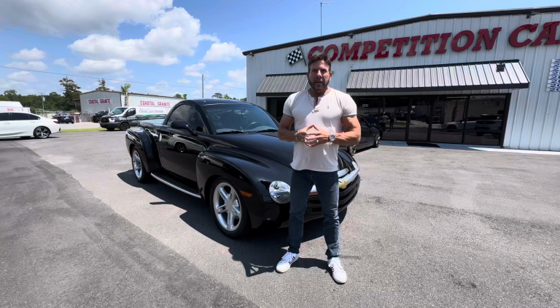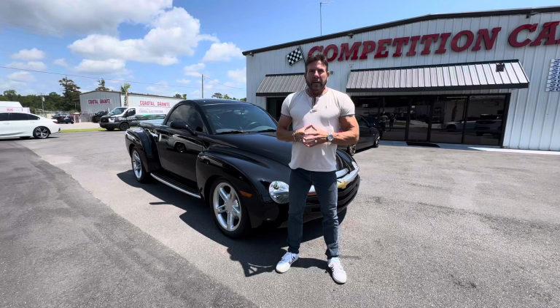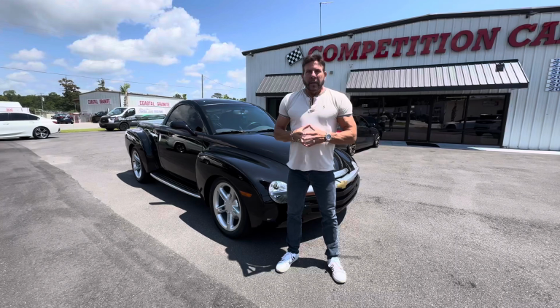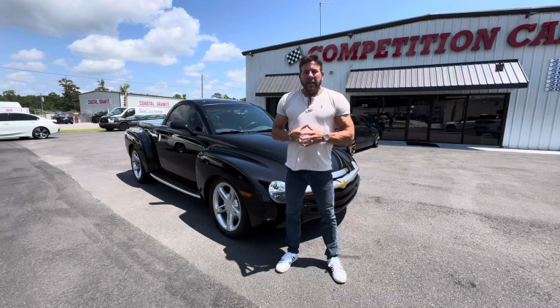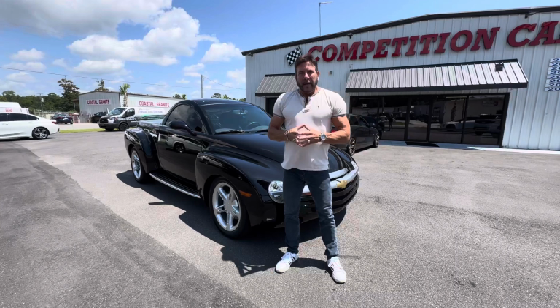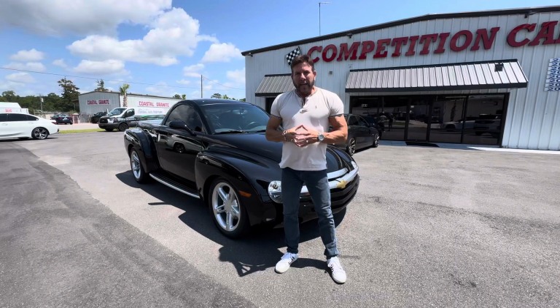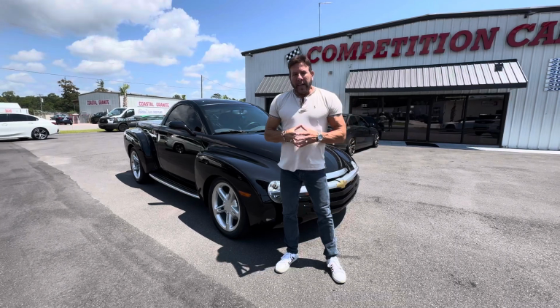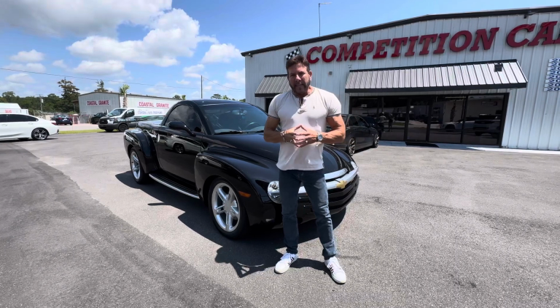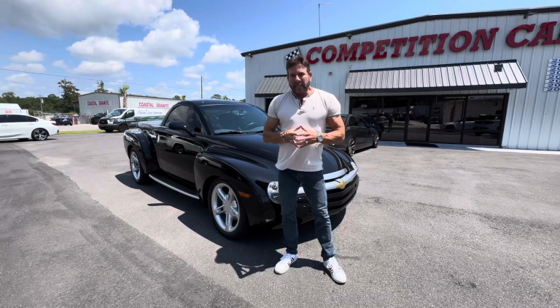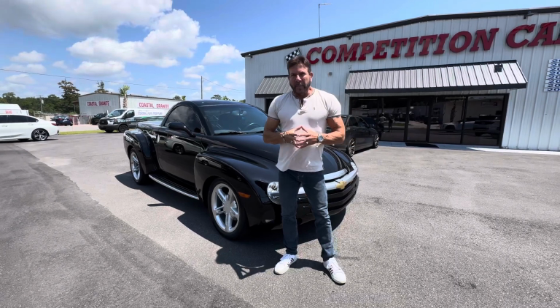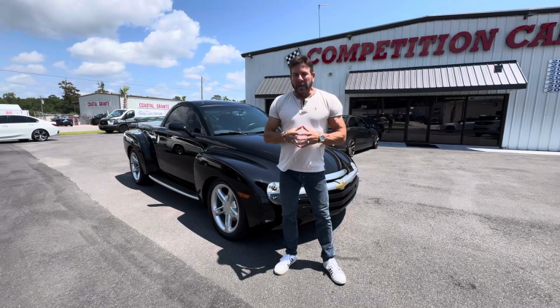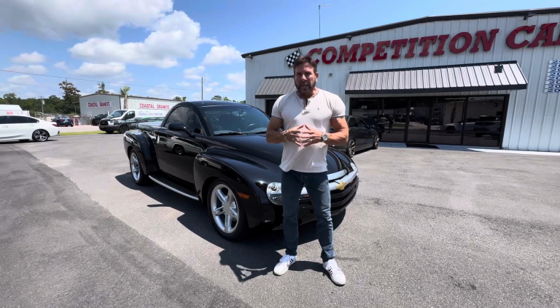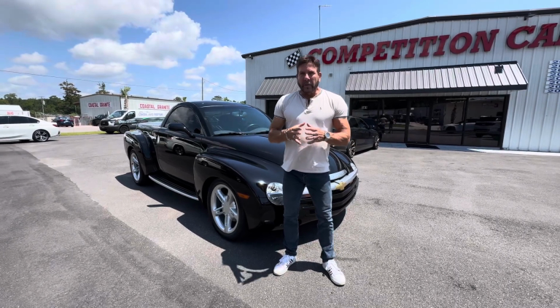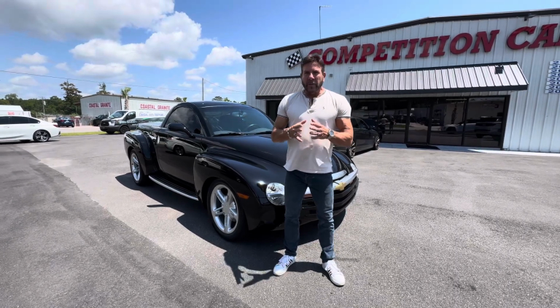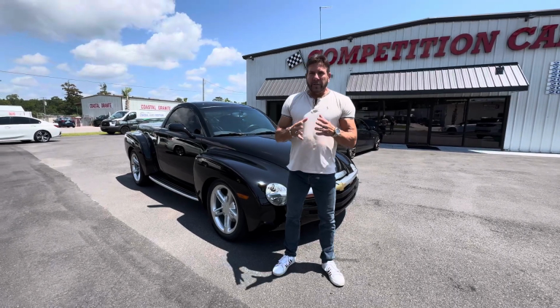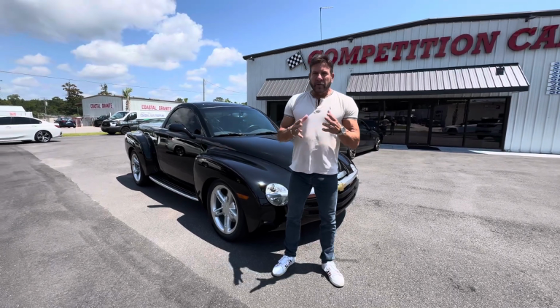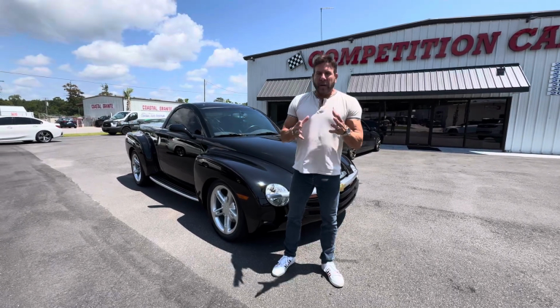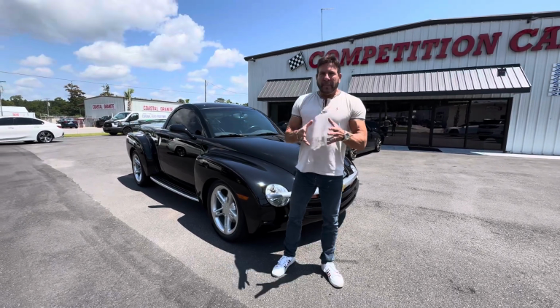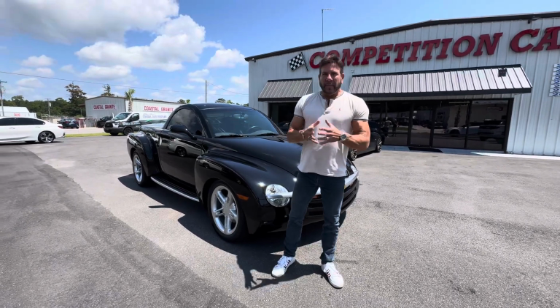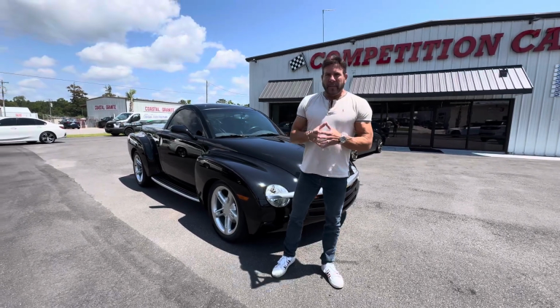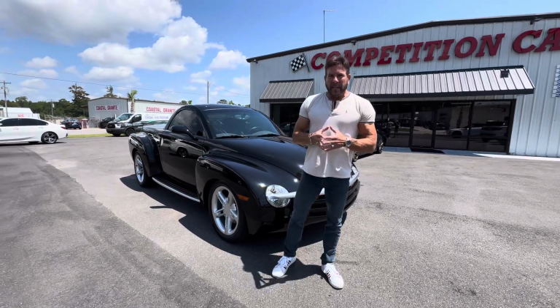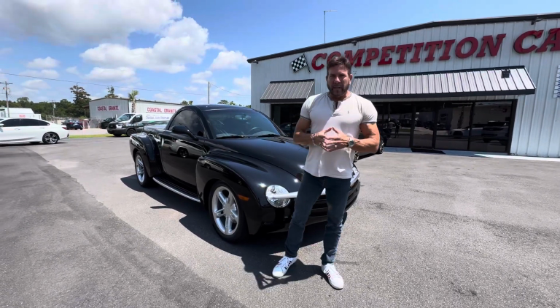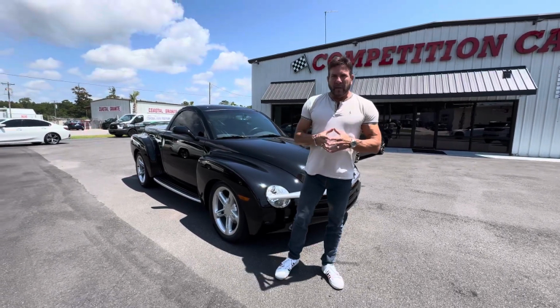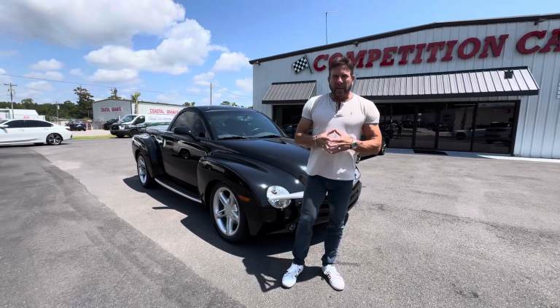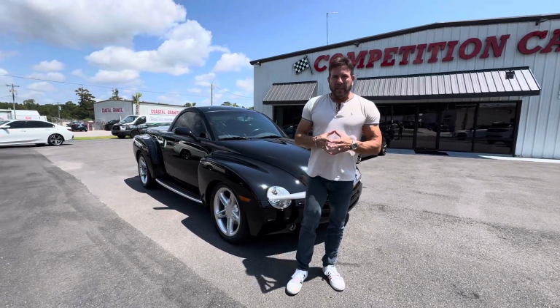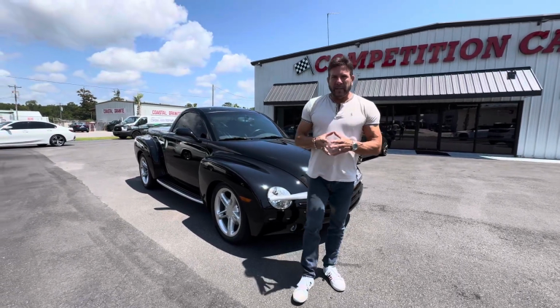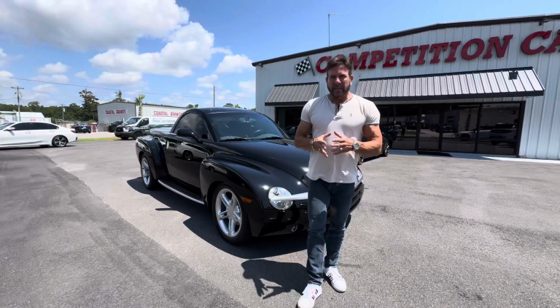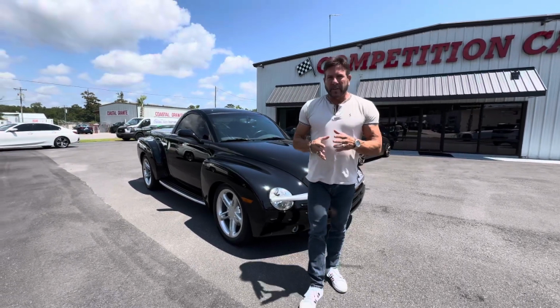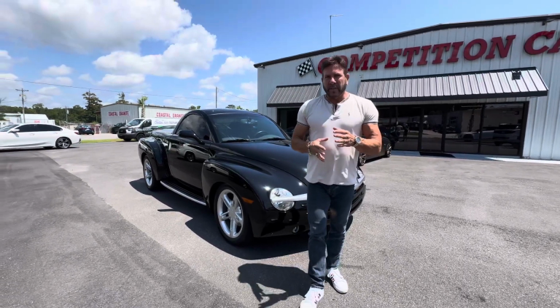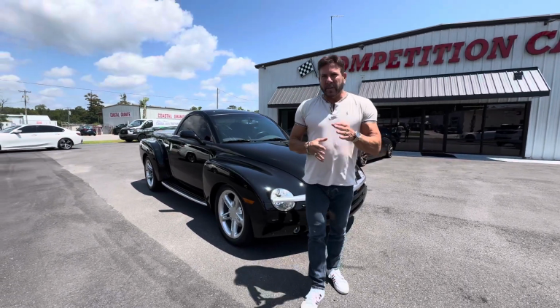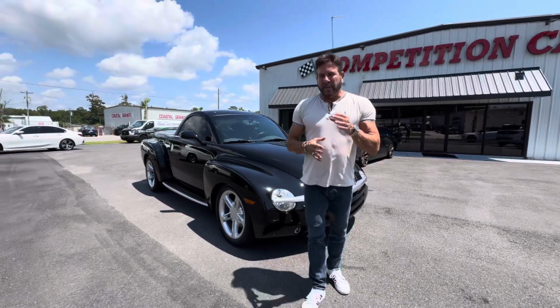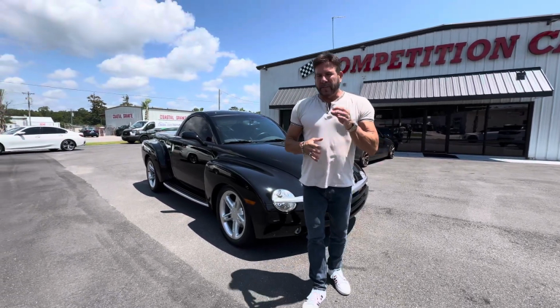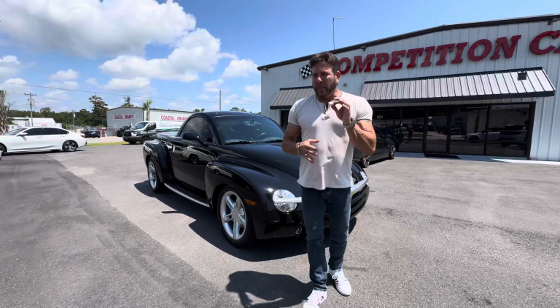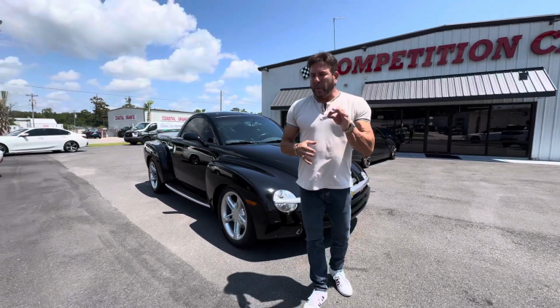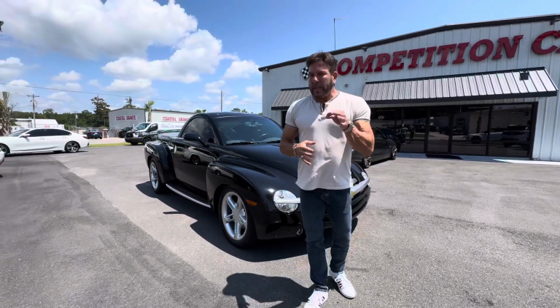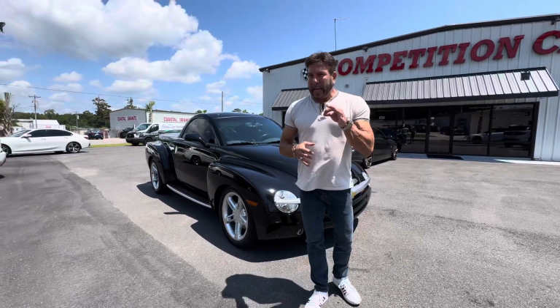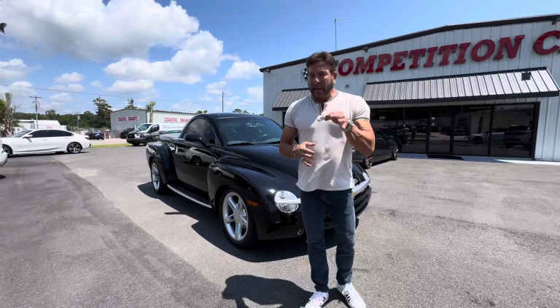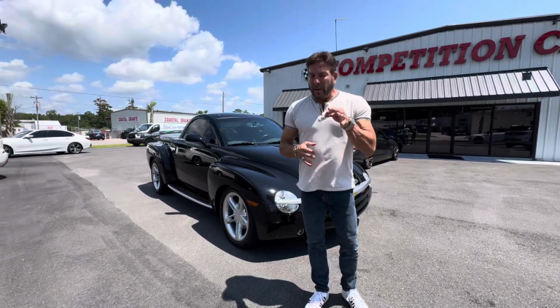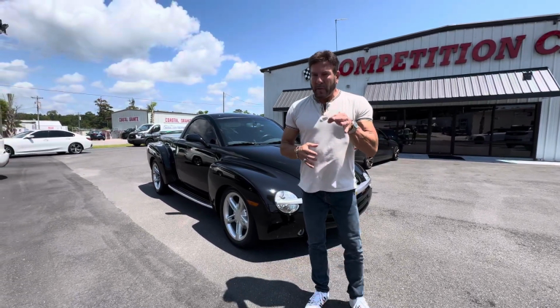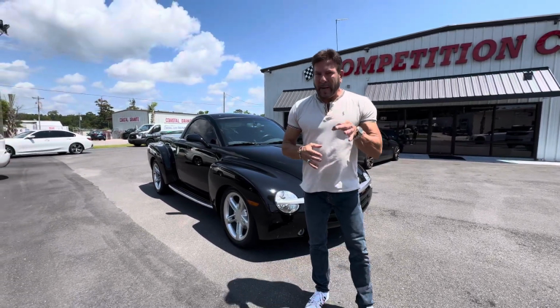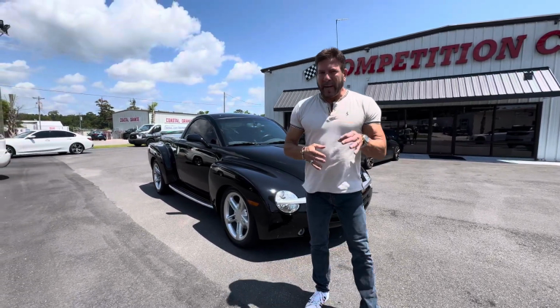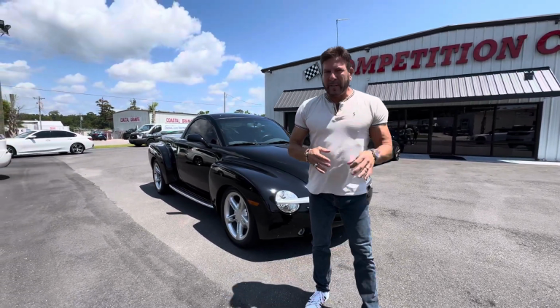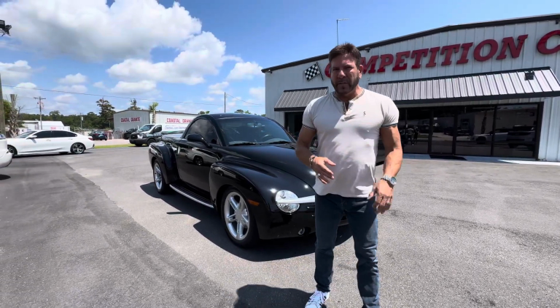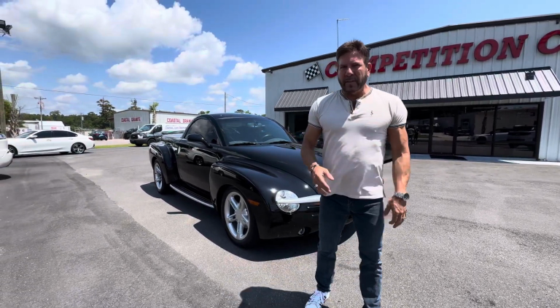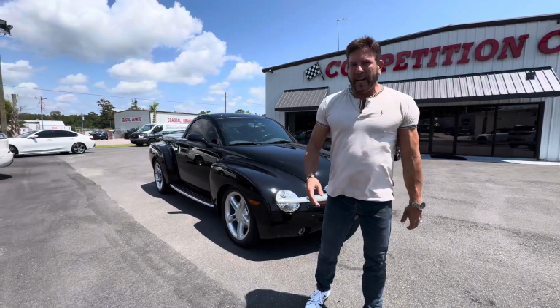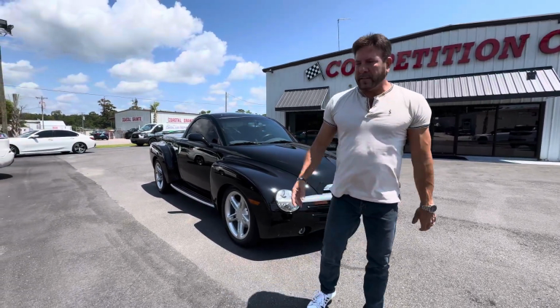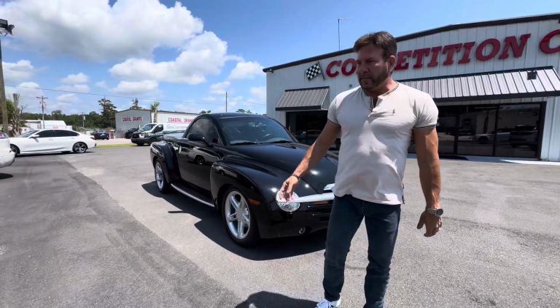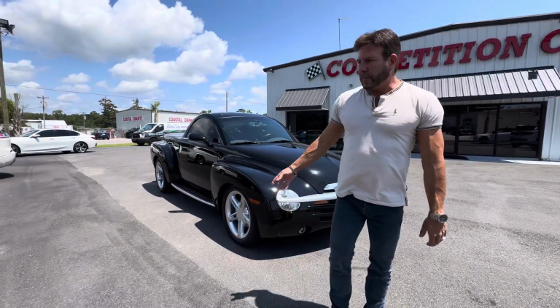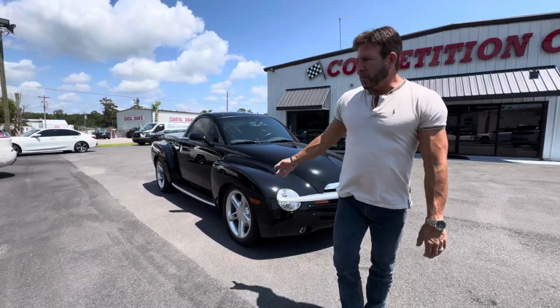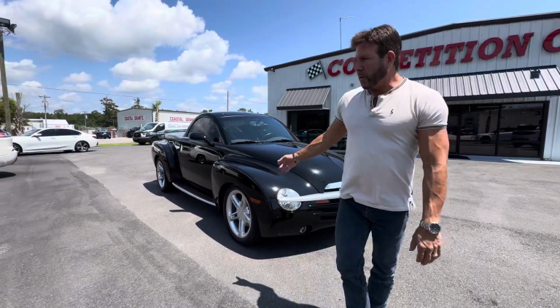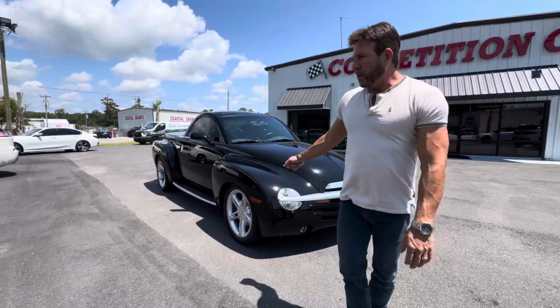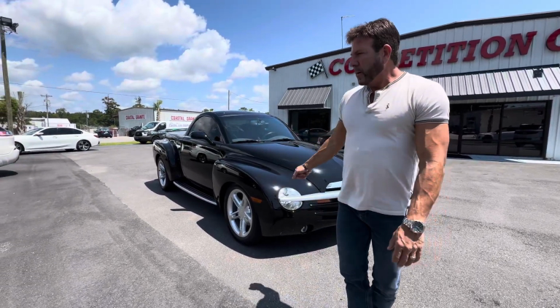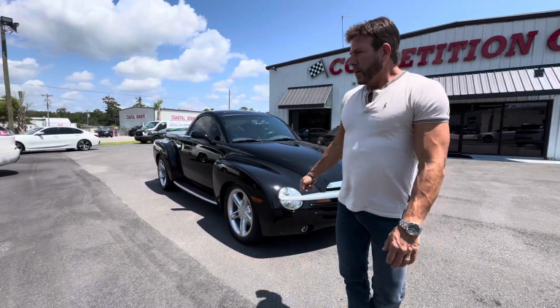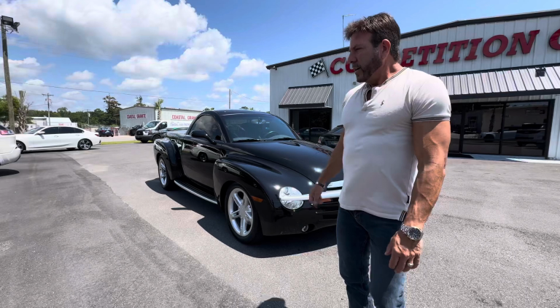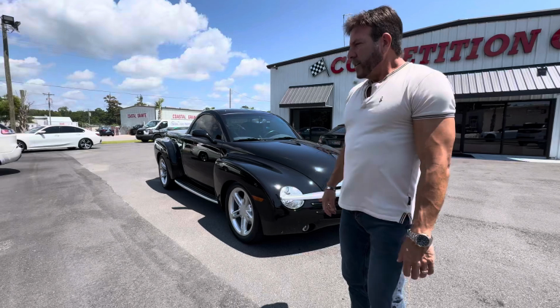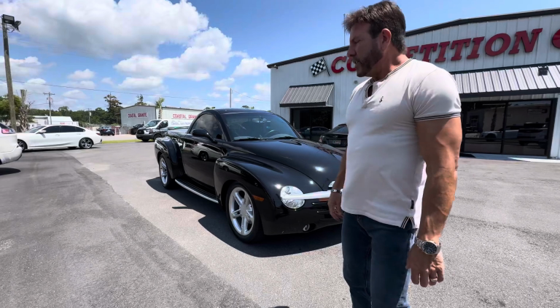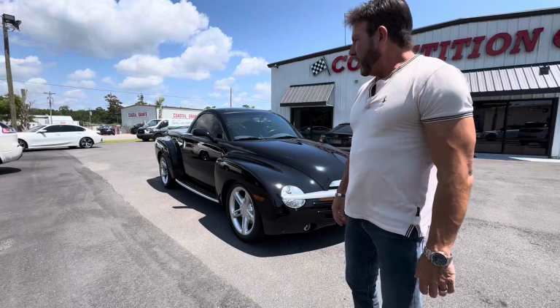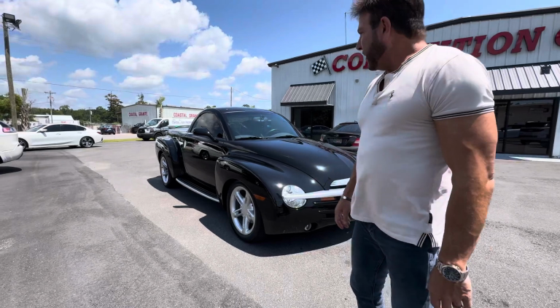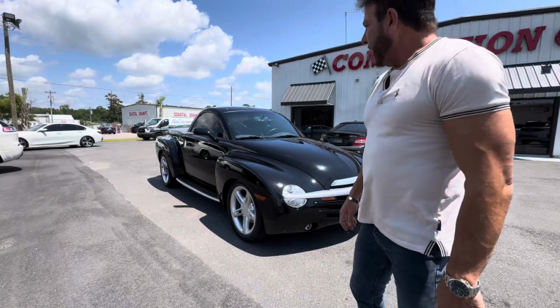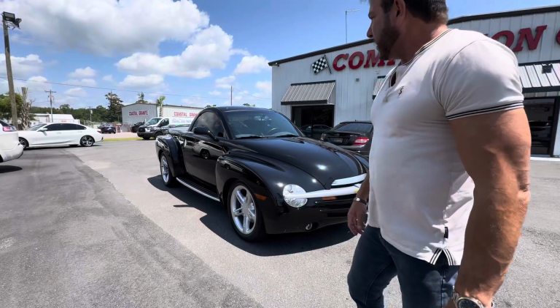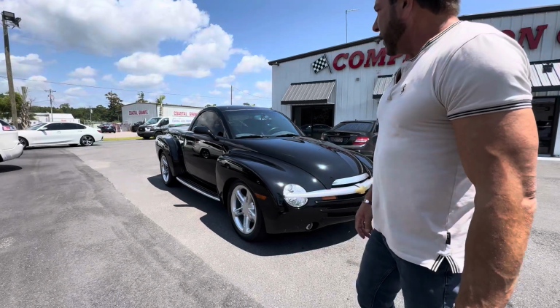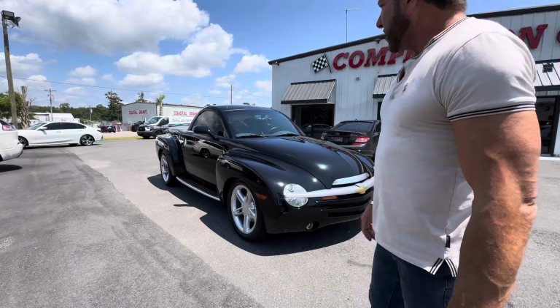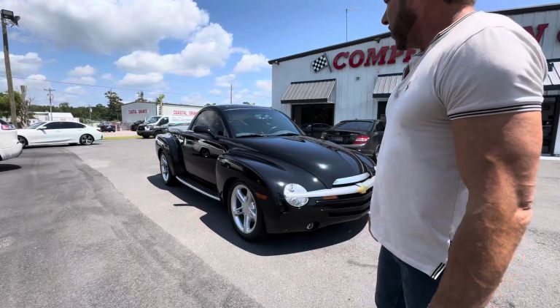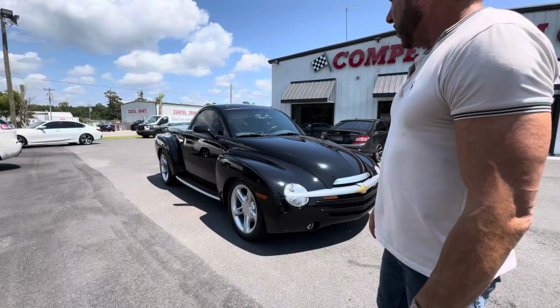Hey guys, it's Bill. Now we're going to do the driving video on this 4,800 mile 2004 Chevy SSR.